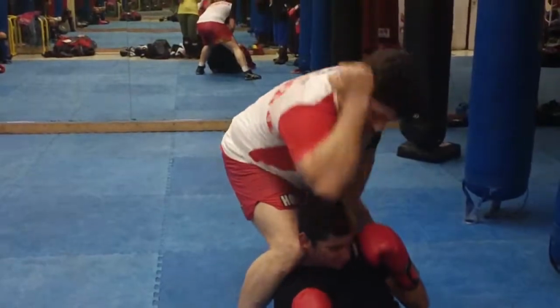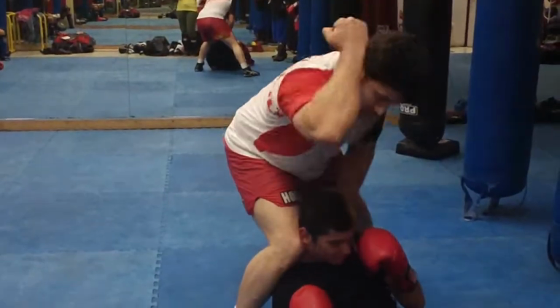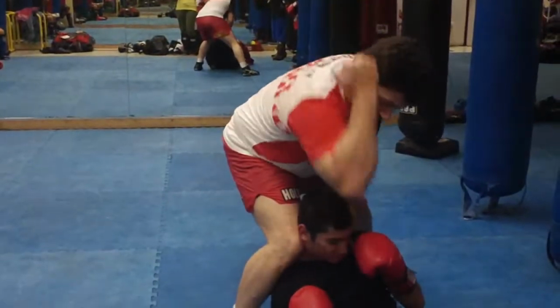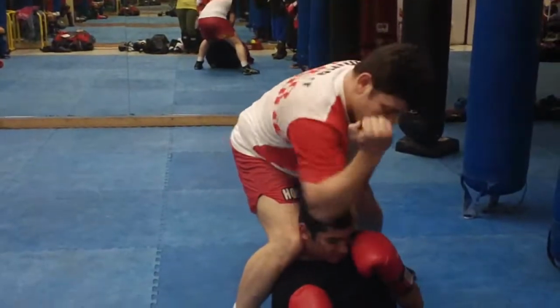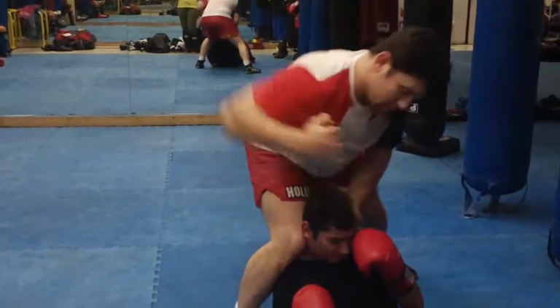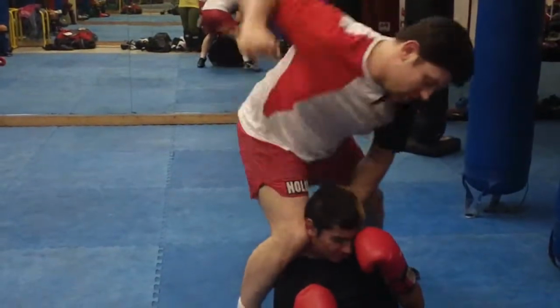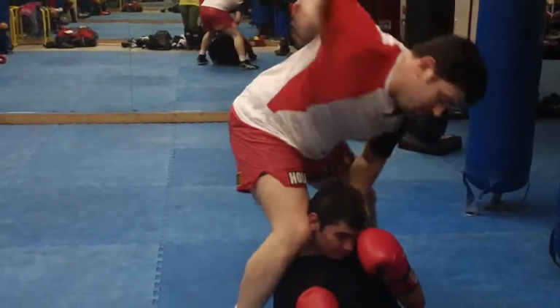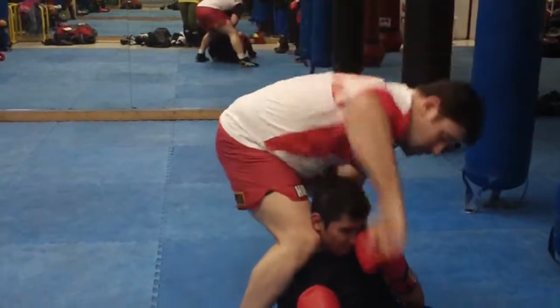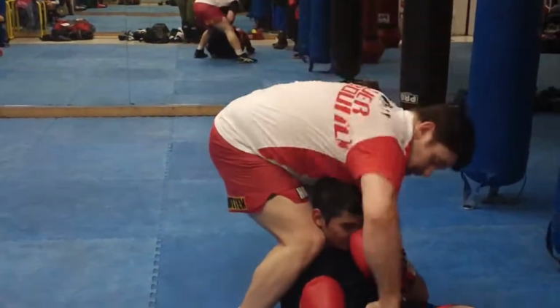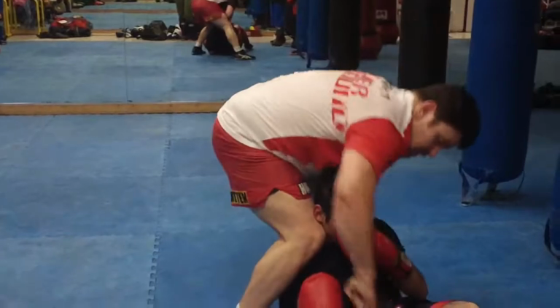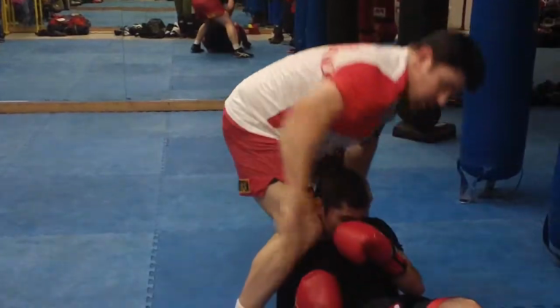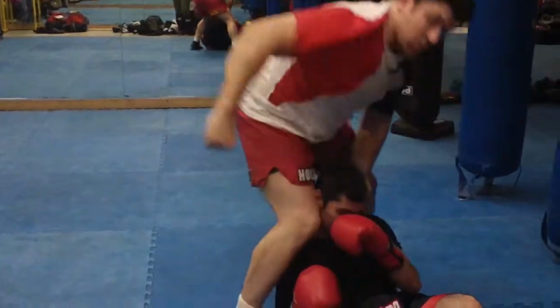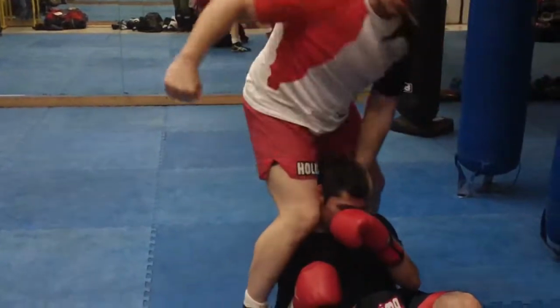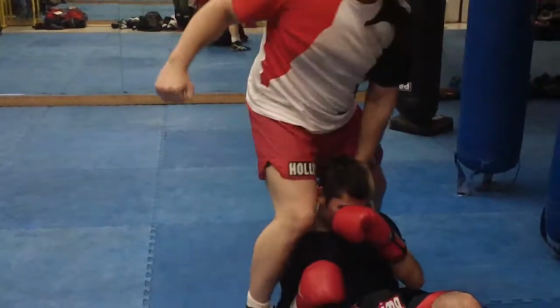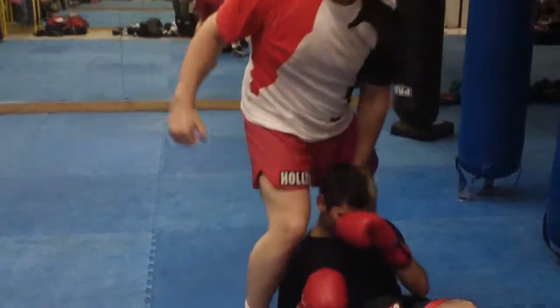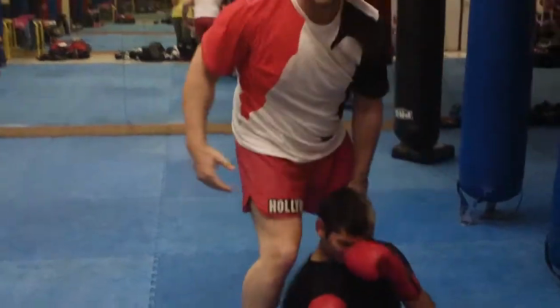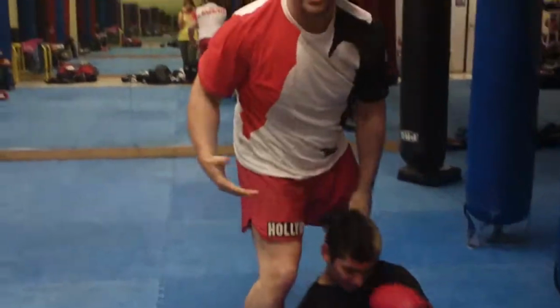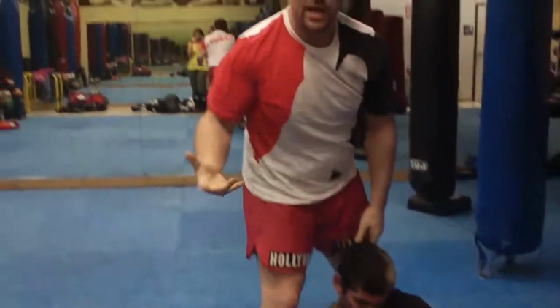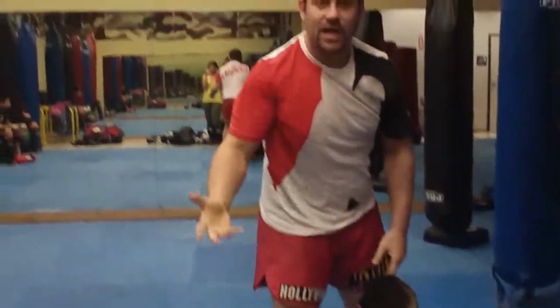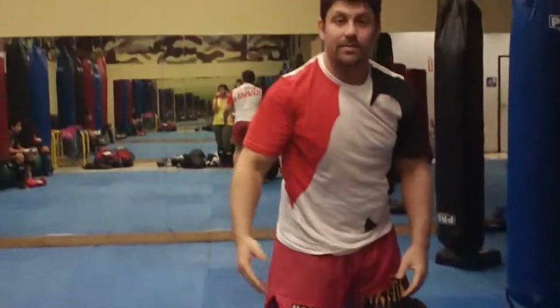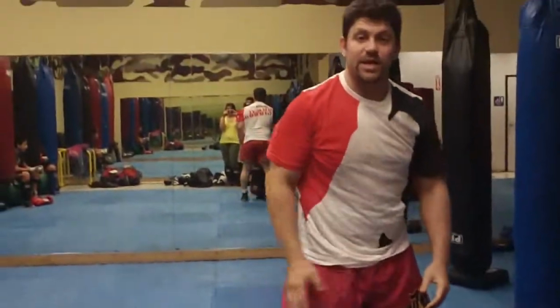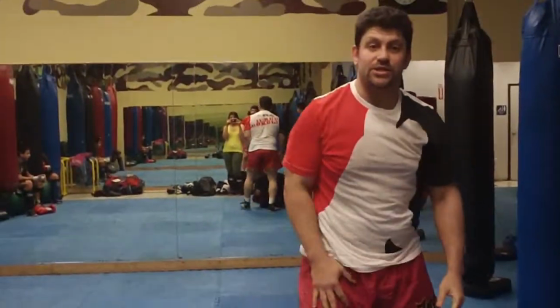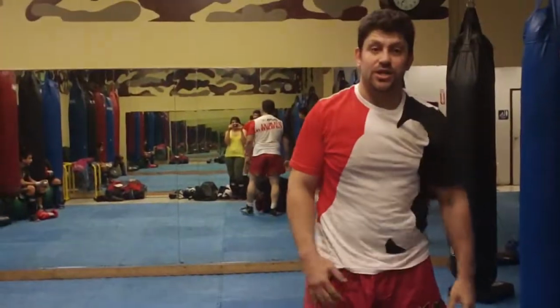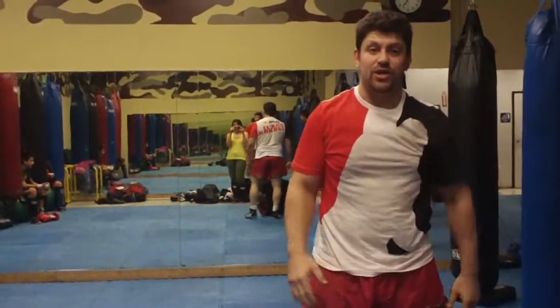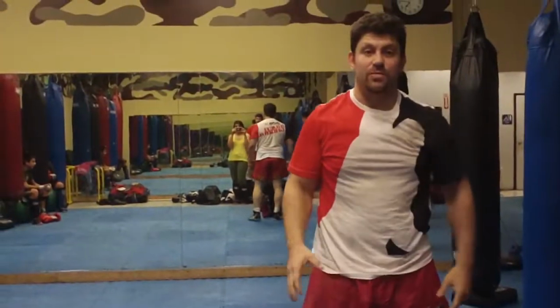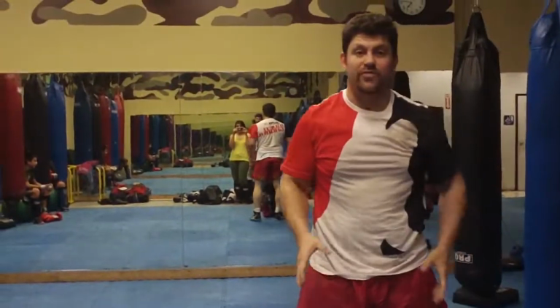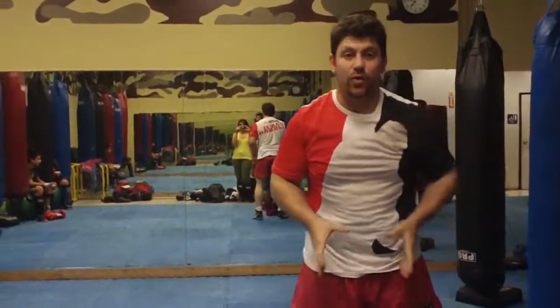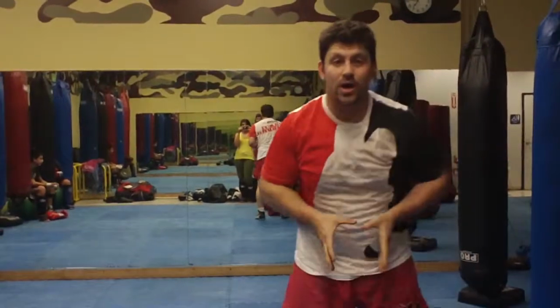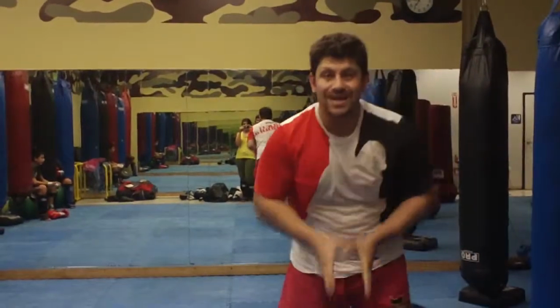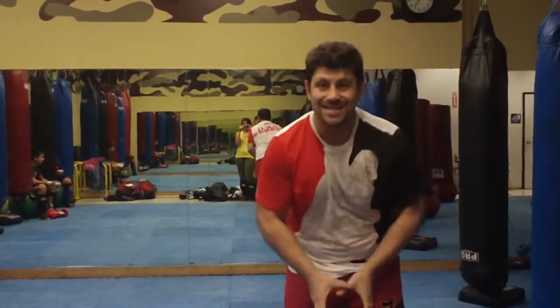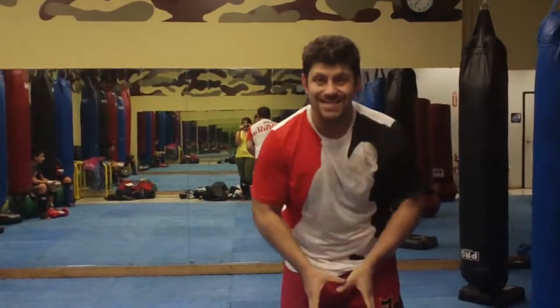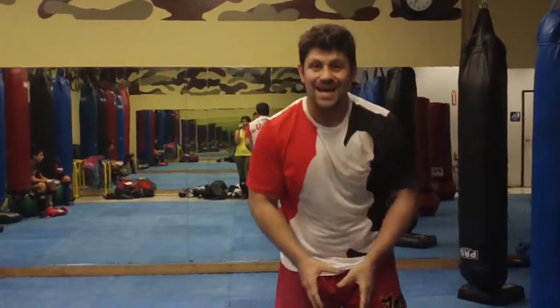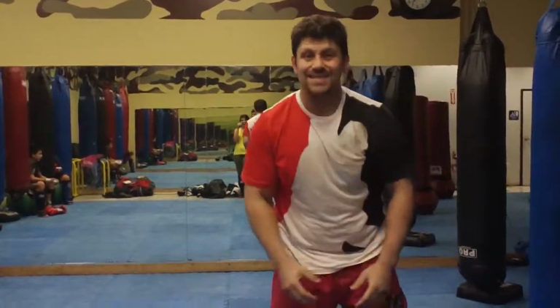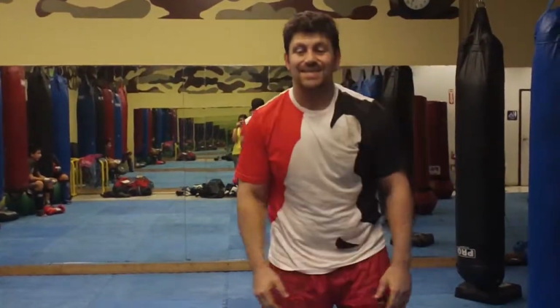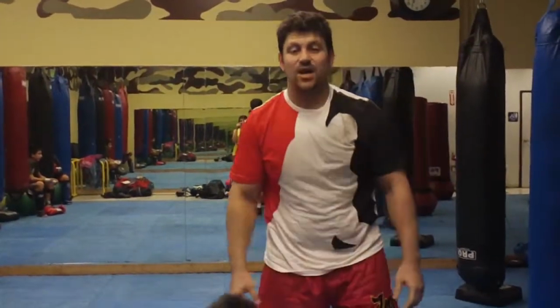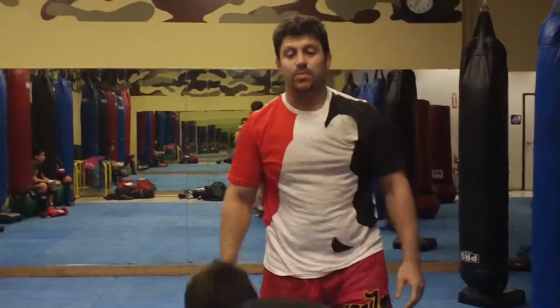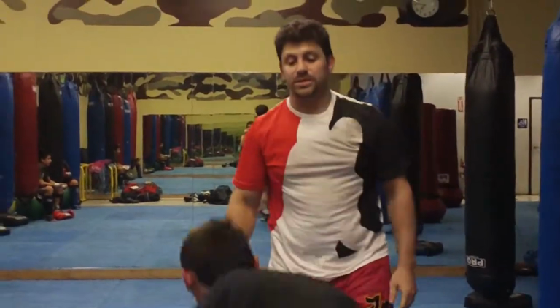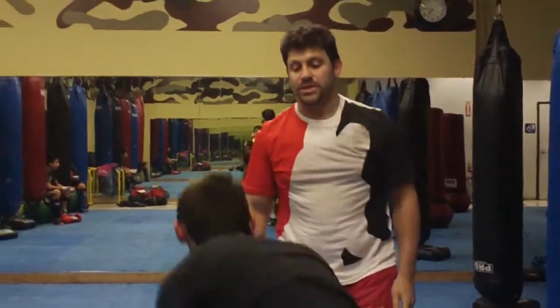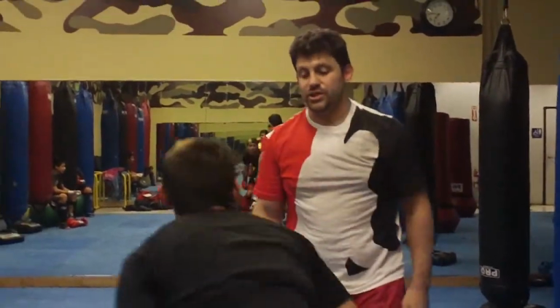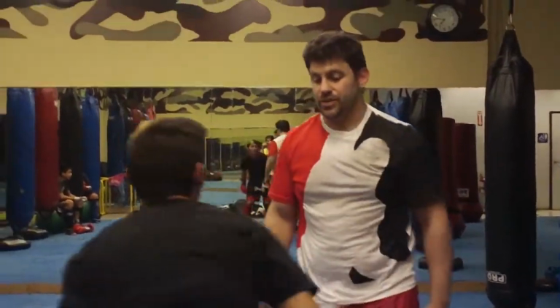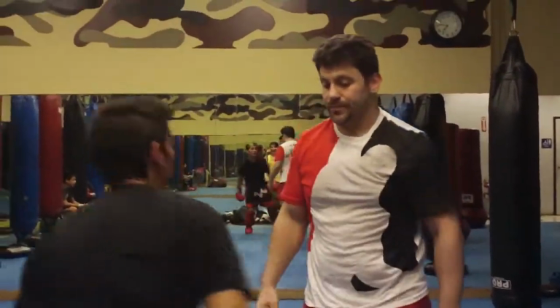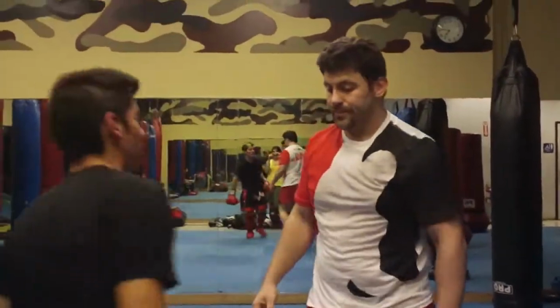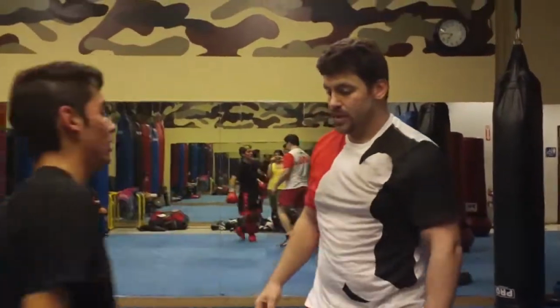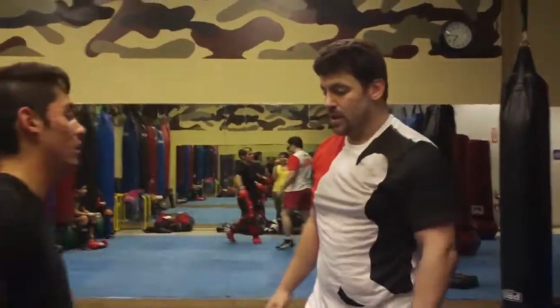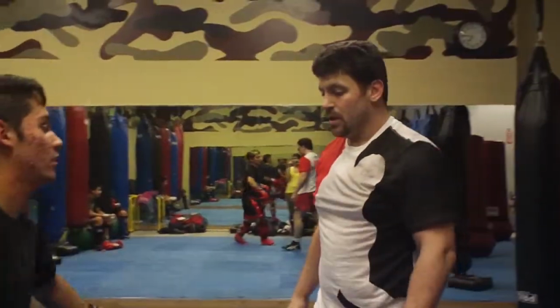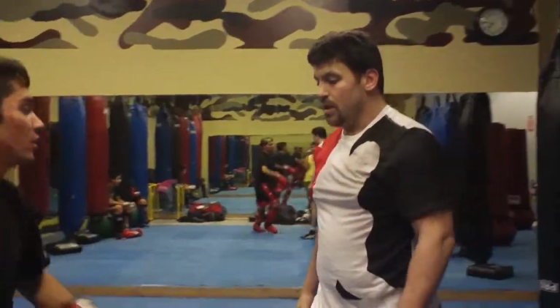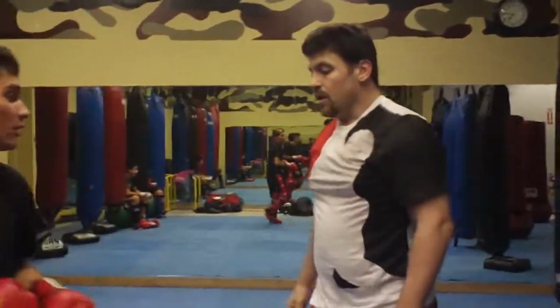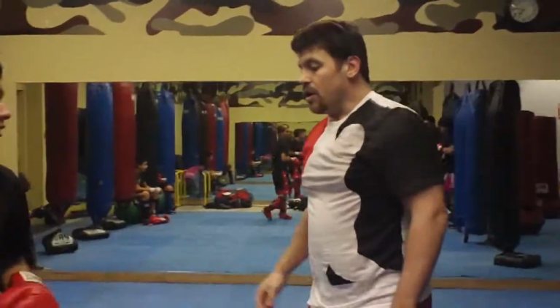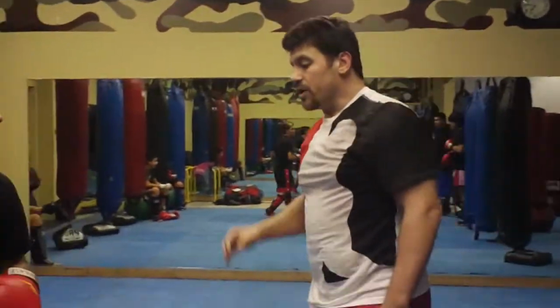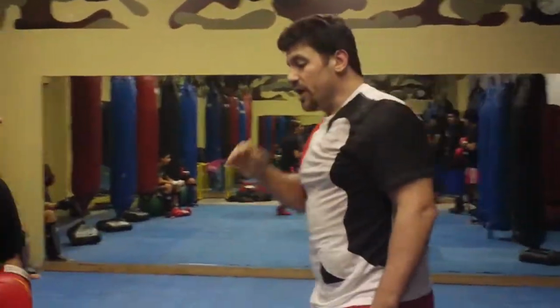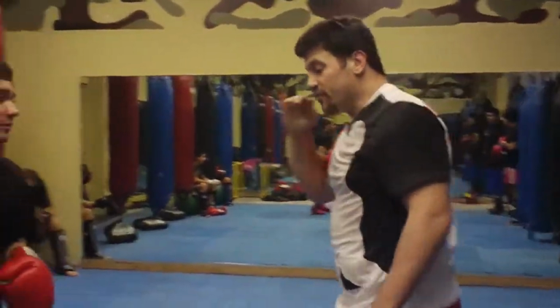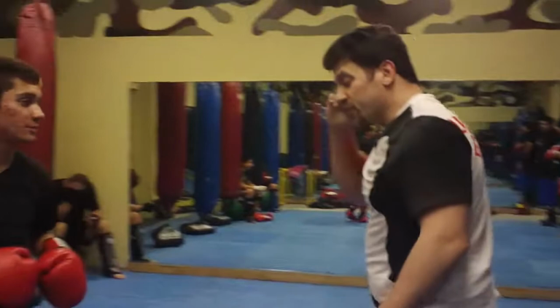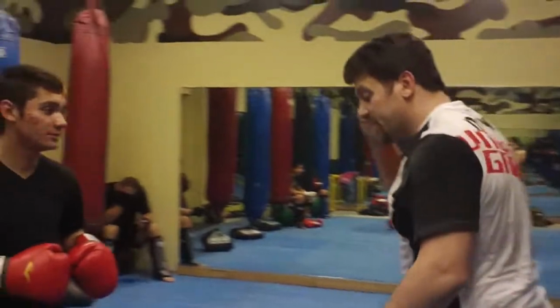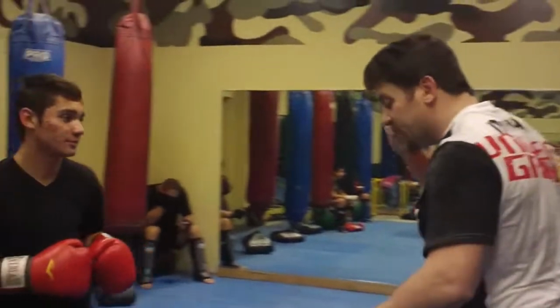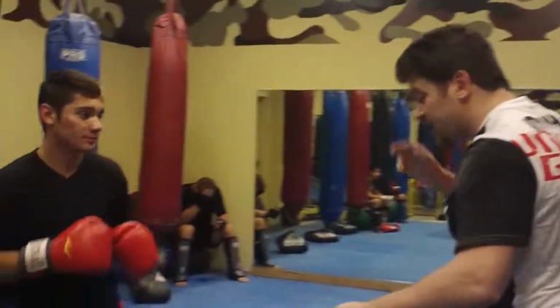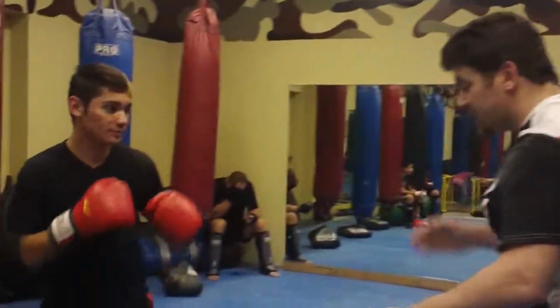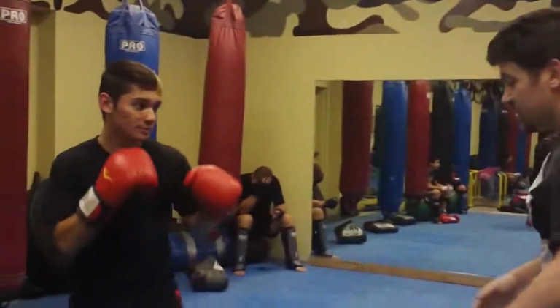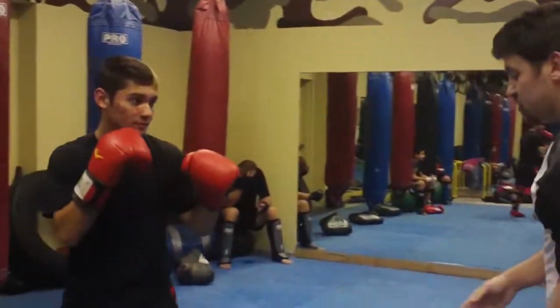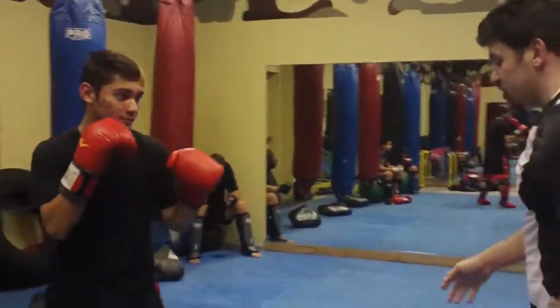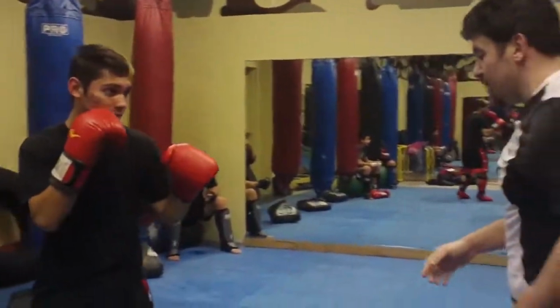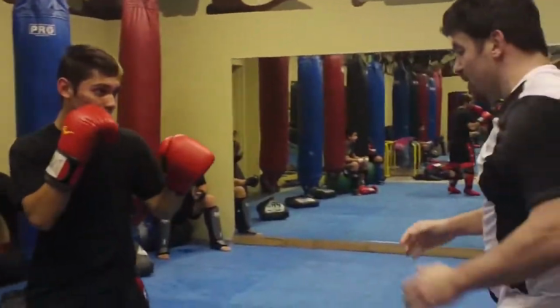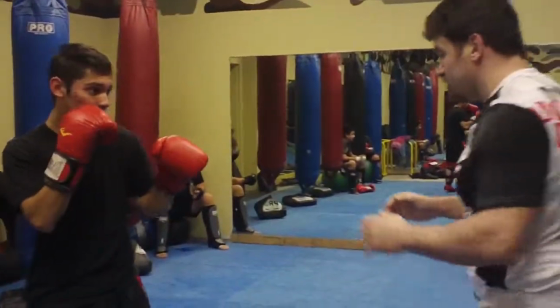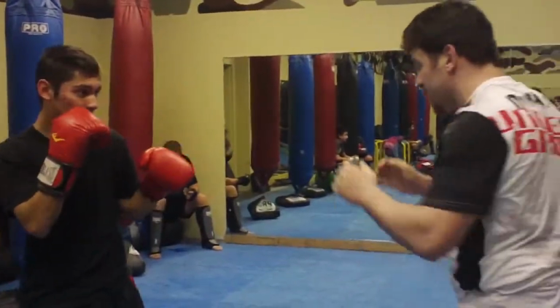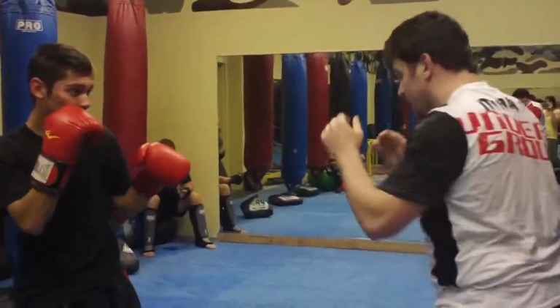Elbow, elbow, groin. You've seen that combination I do before in that style of position. And for the kick as you step outside.